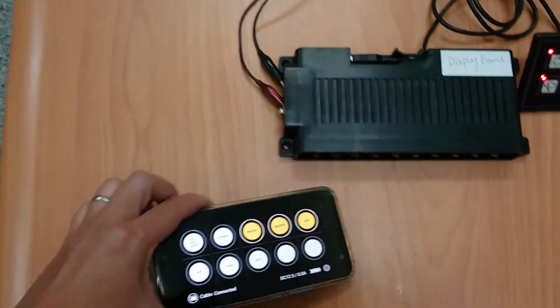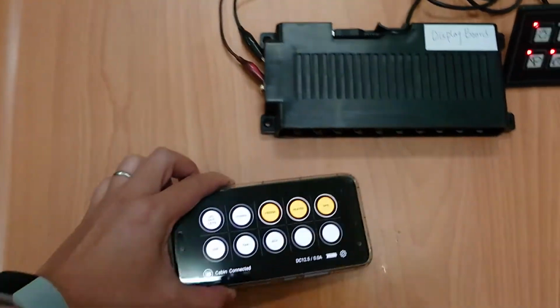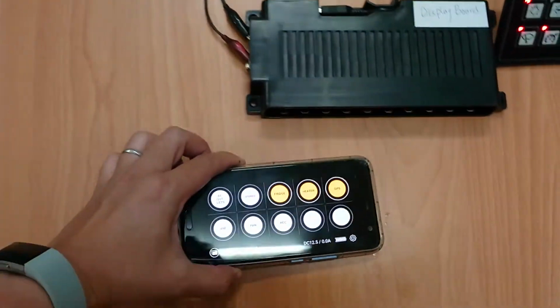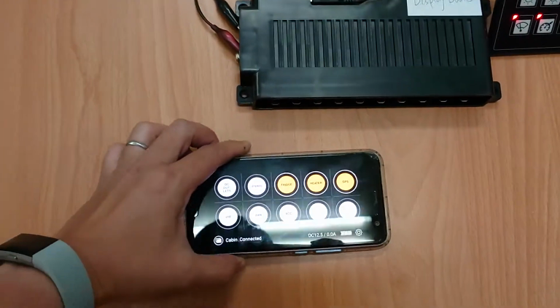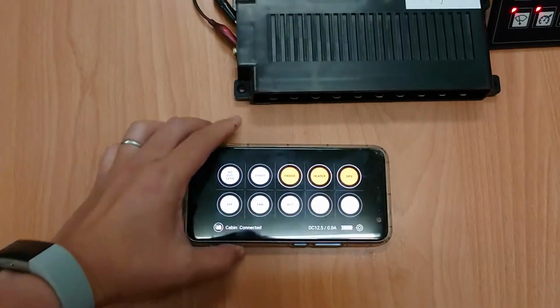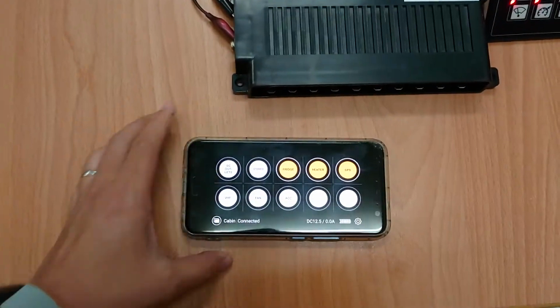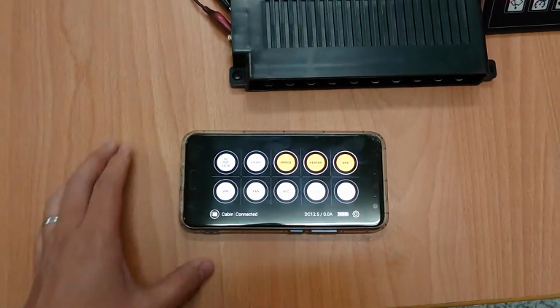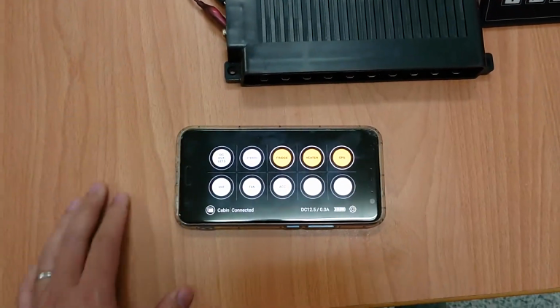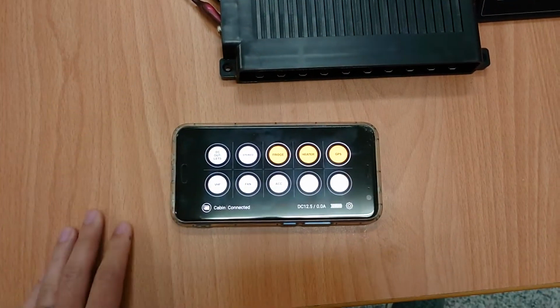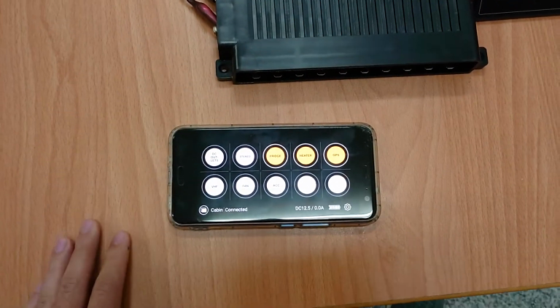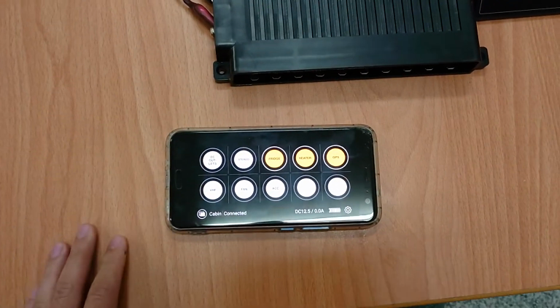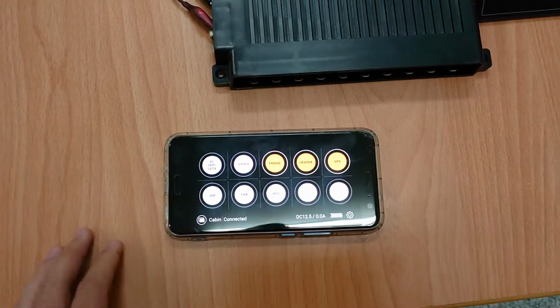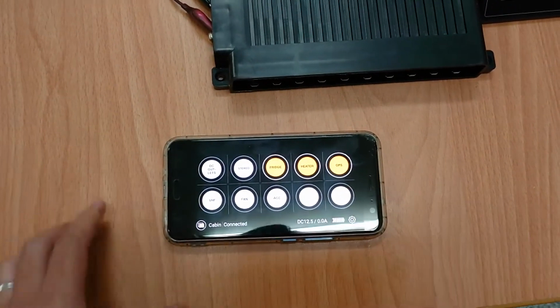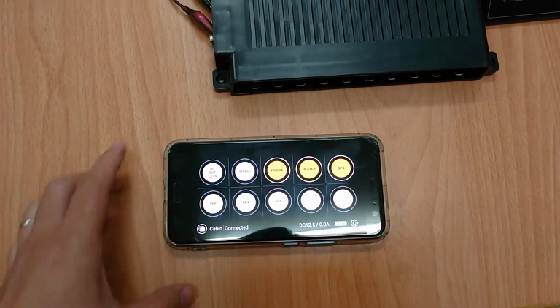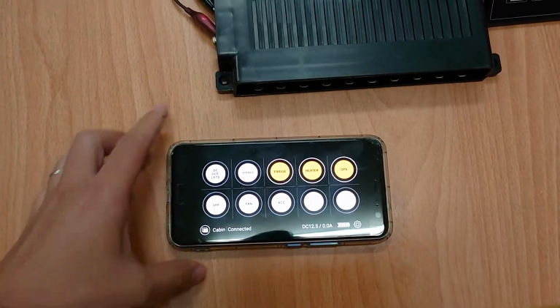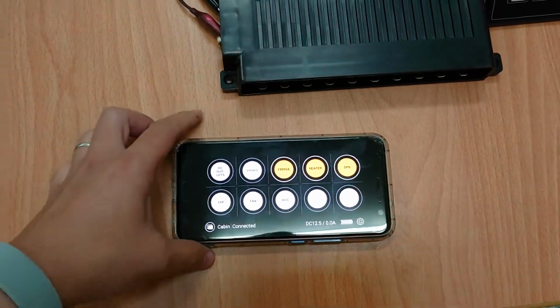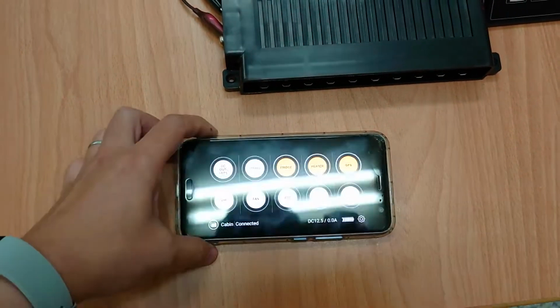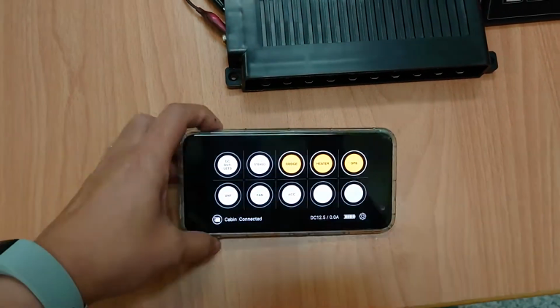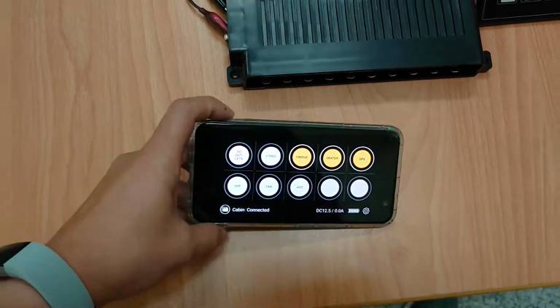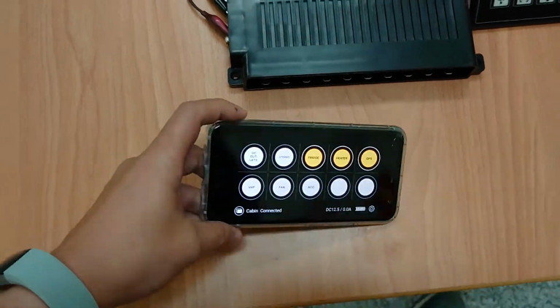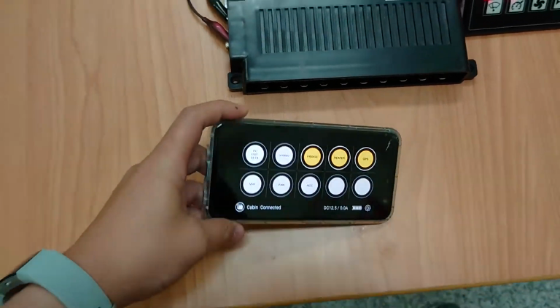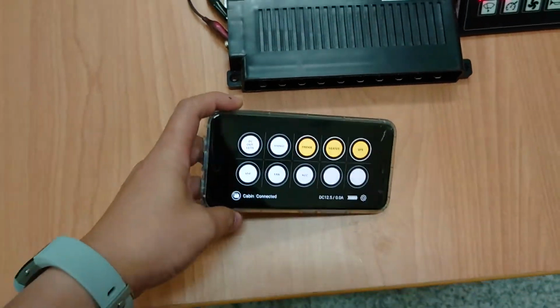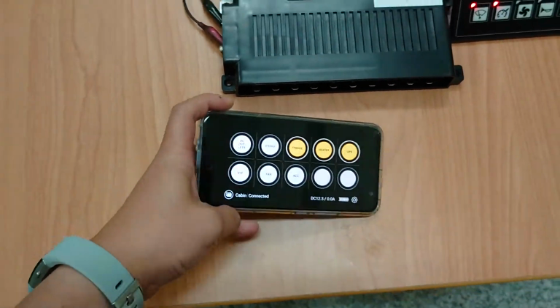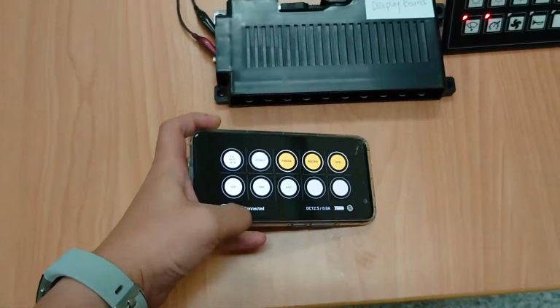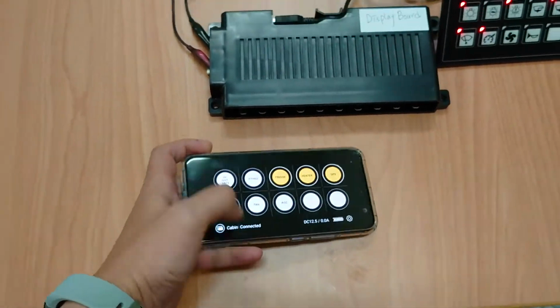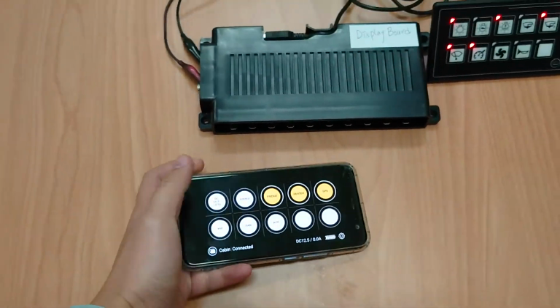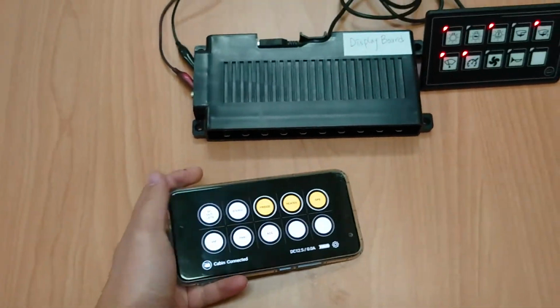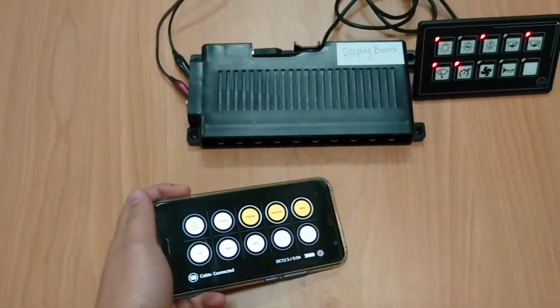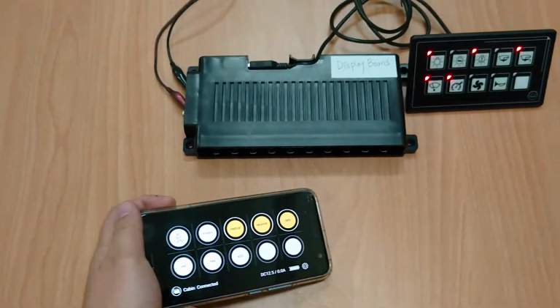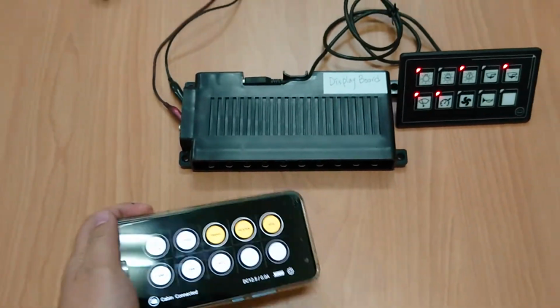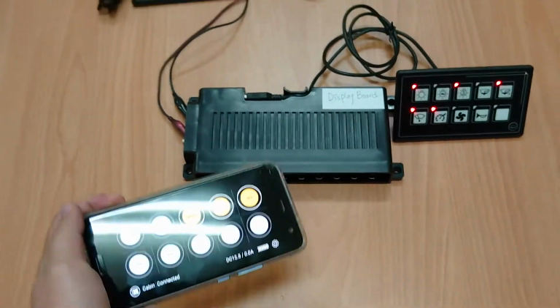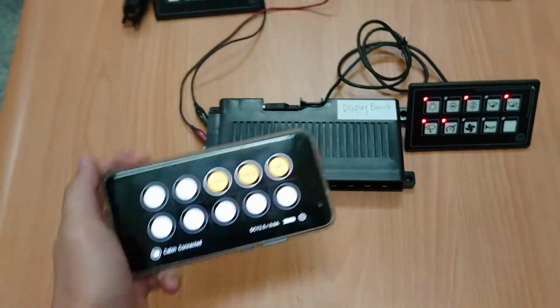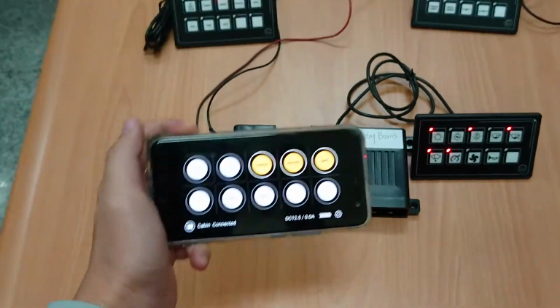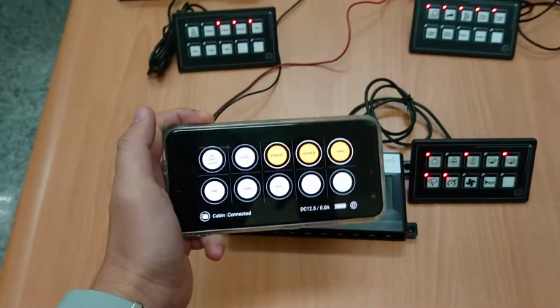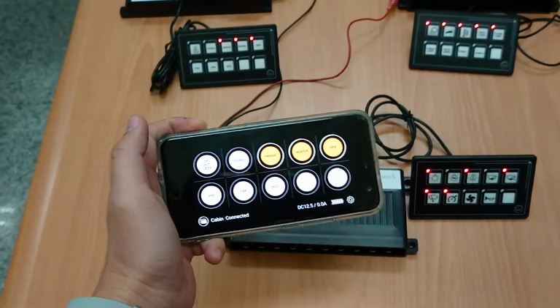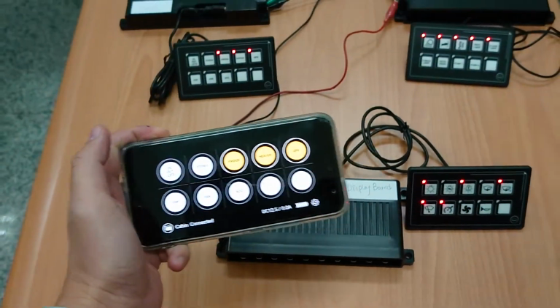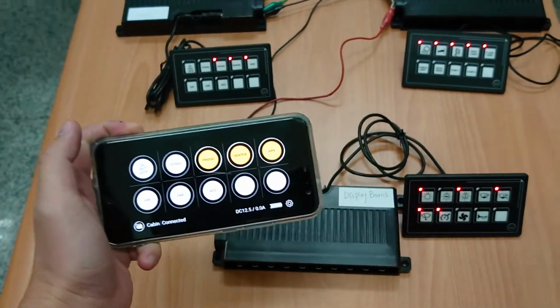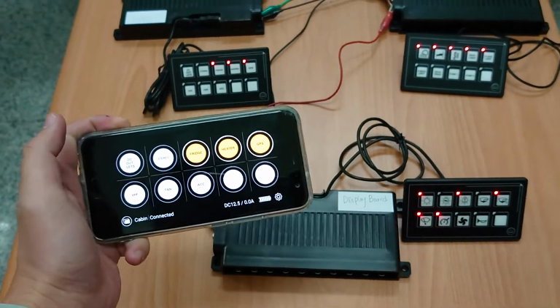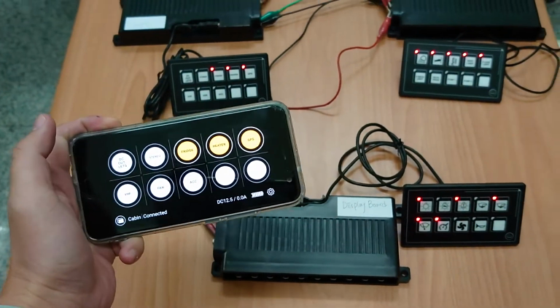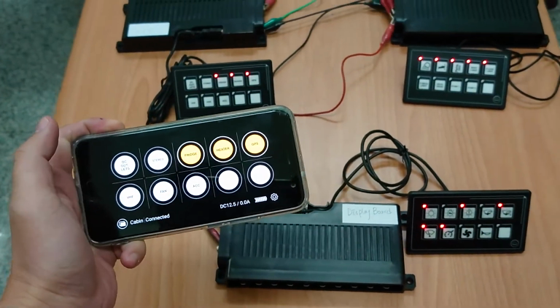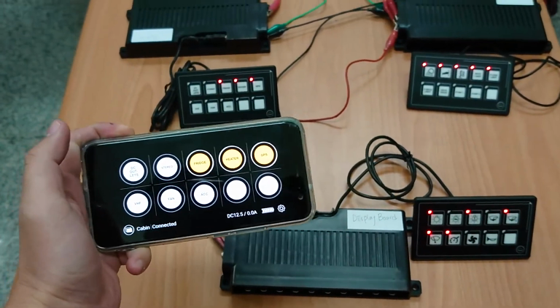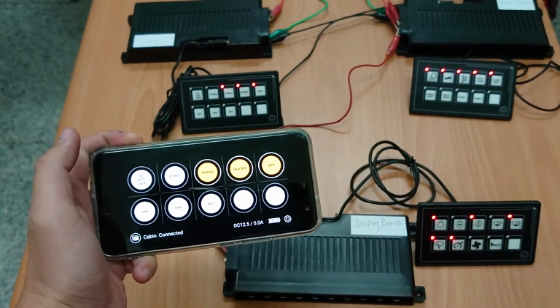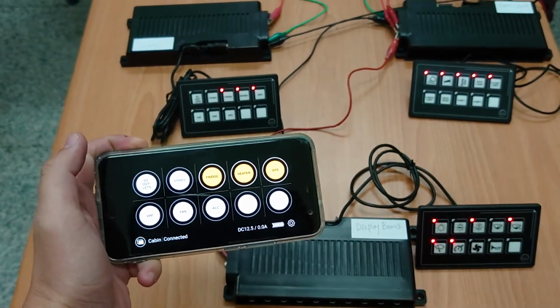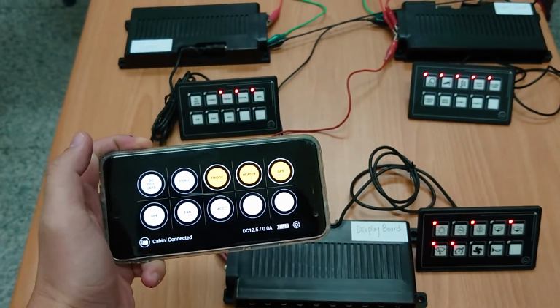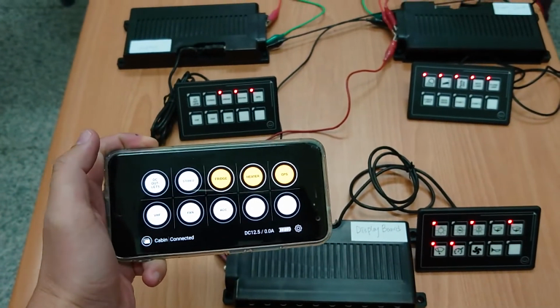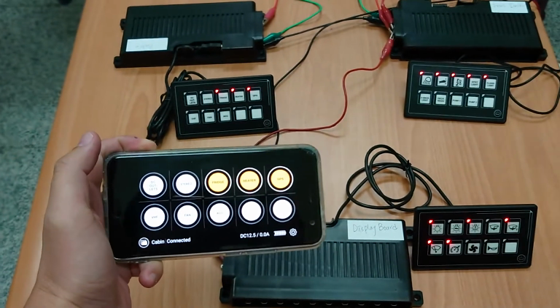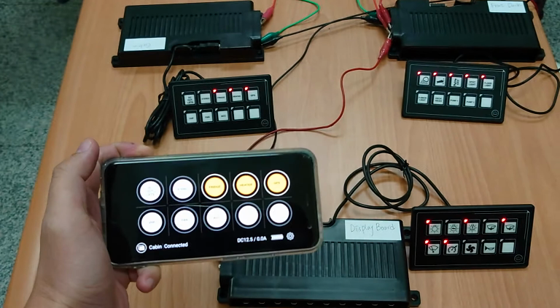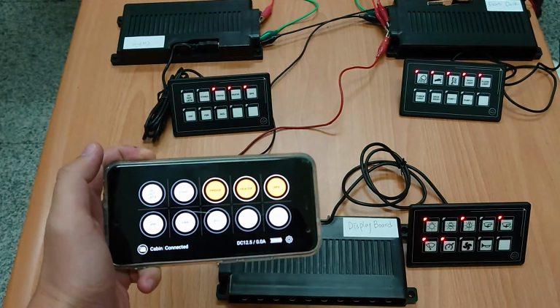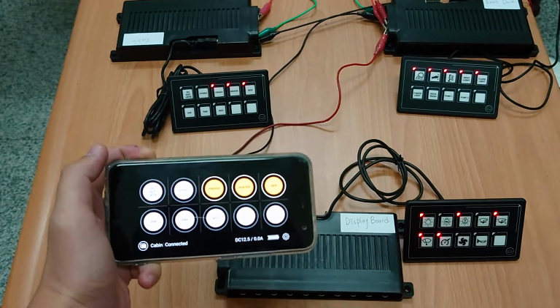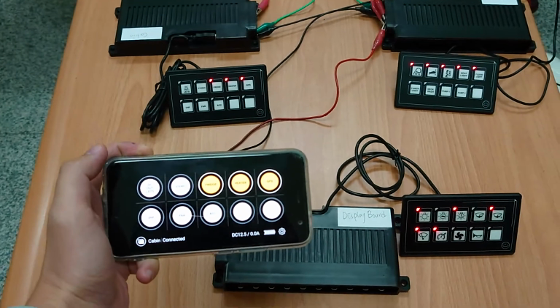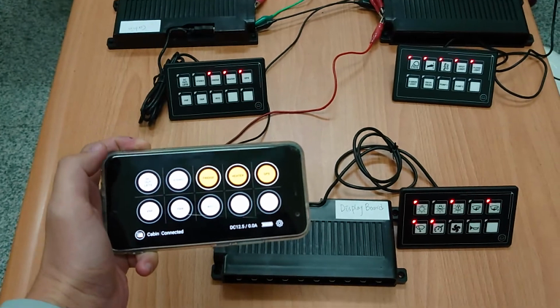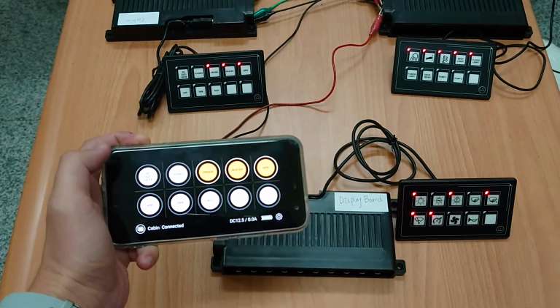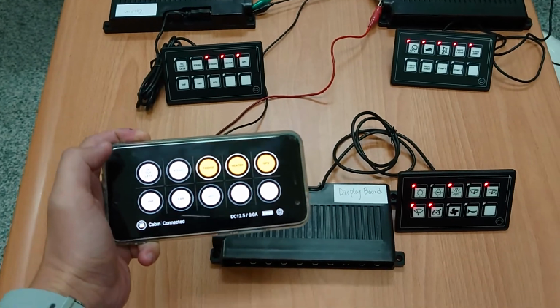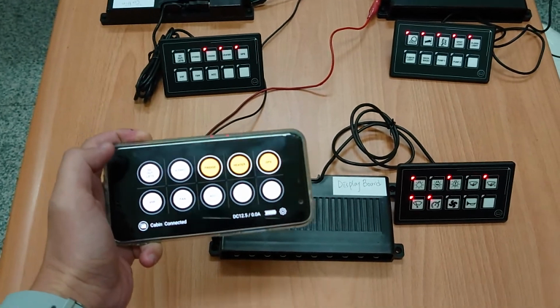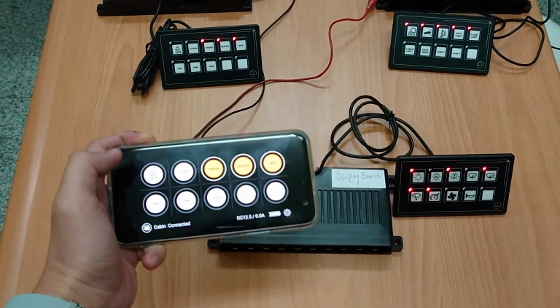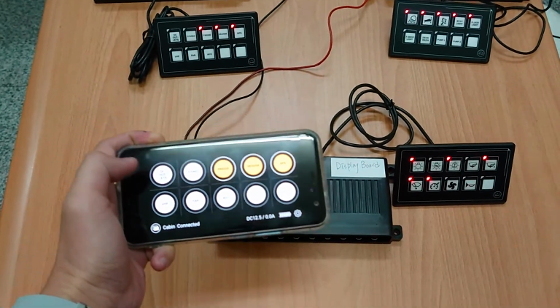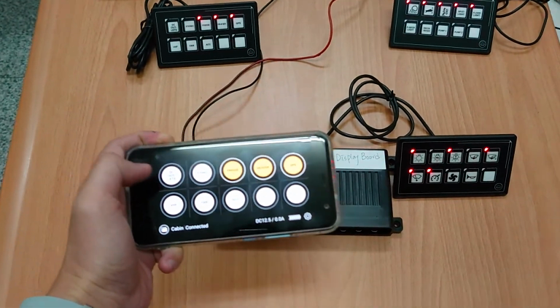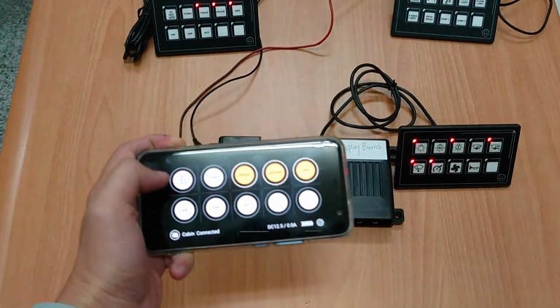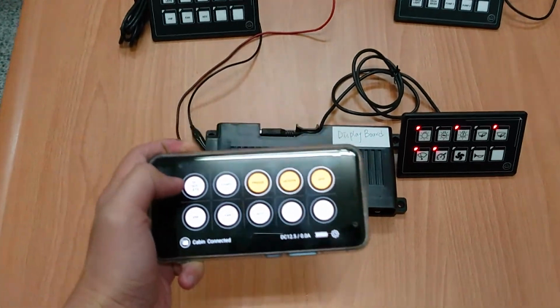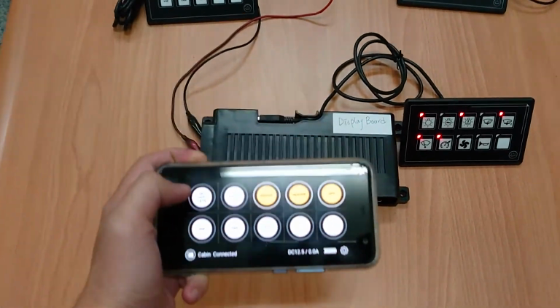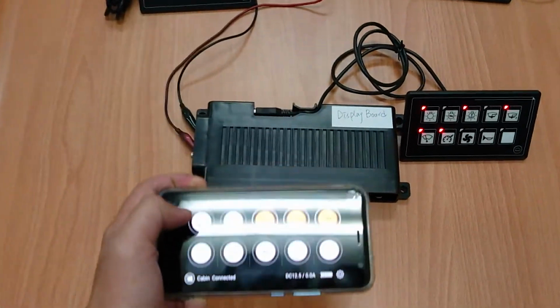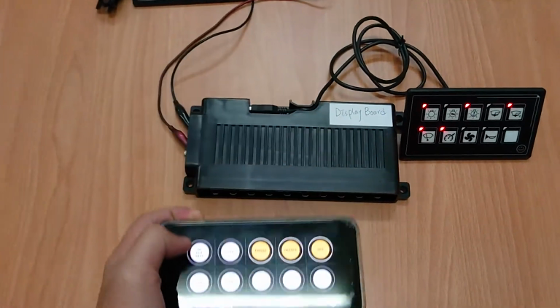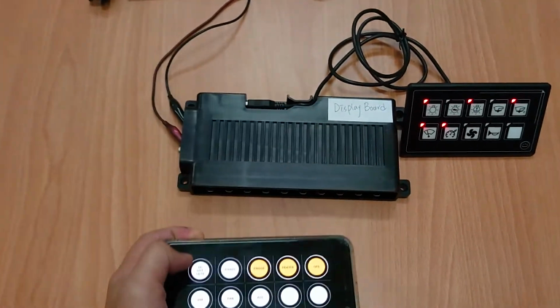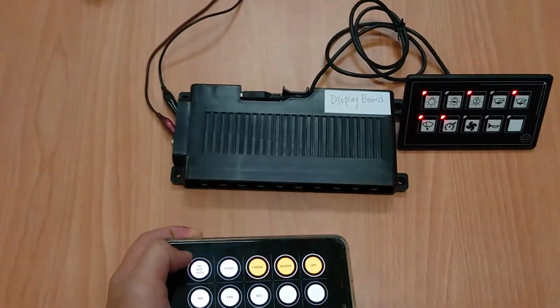So this is it. This is a quick introduction of this new Bluetooth version Membrane Touch Panel. Thank you.